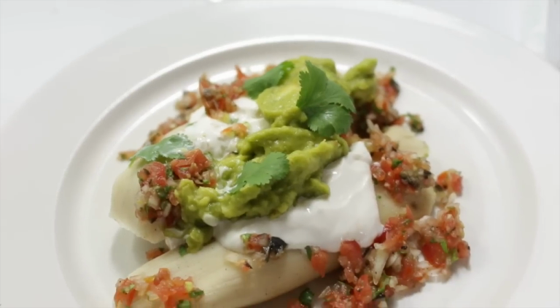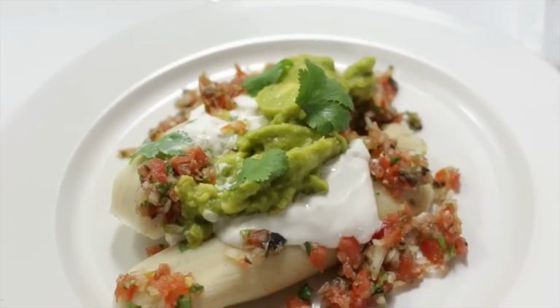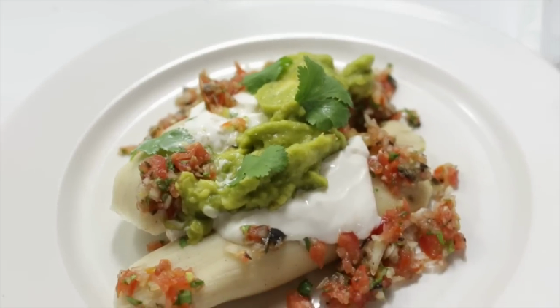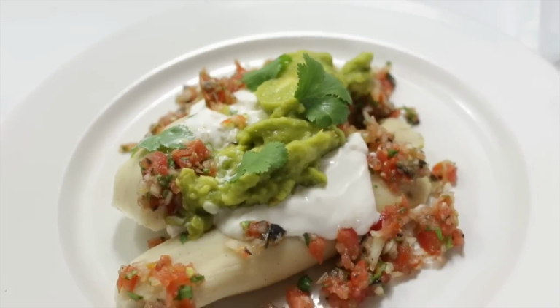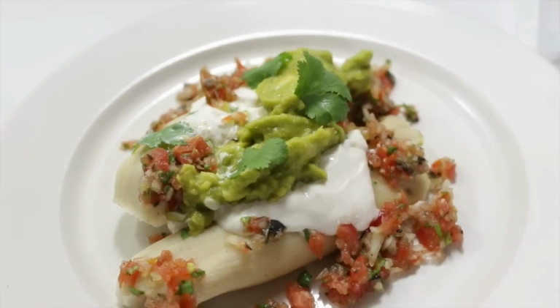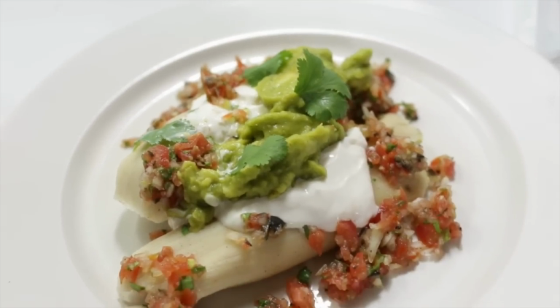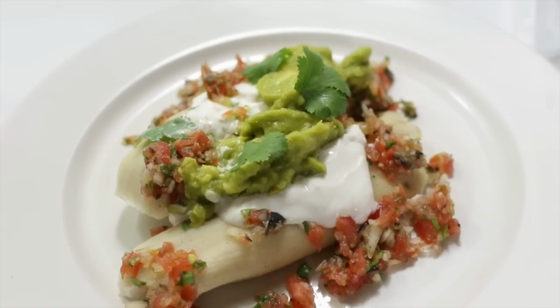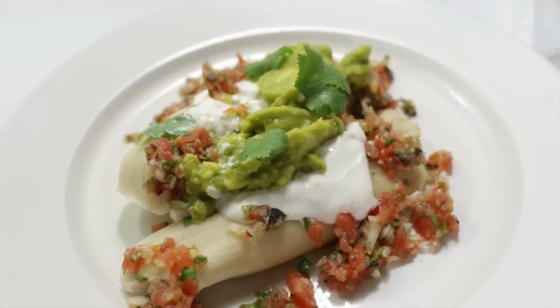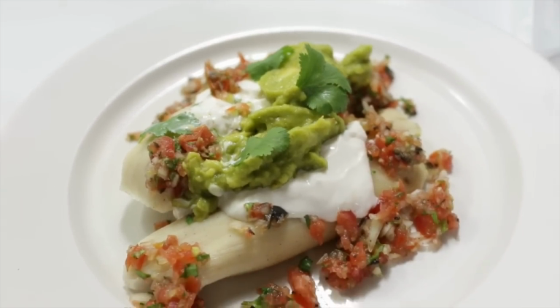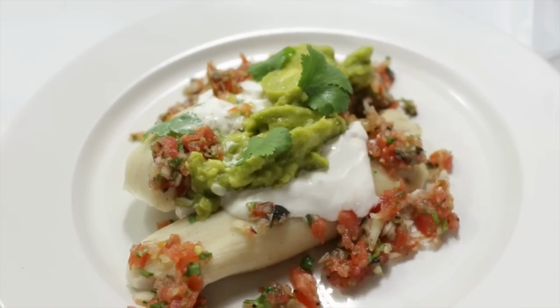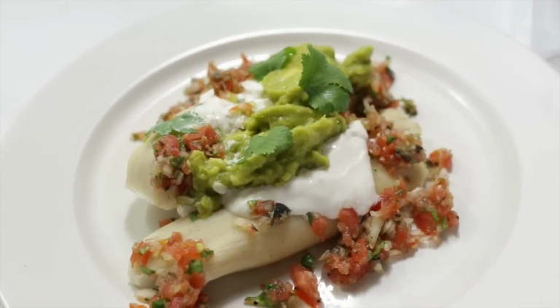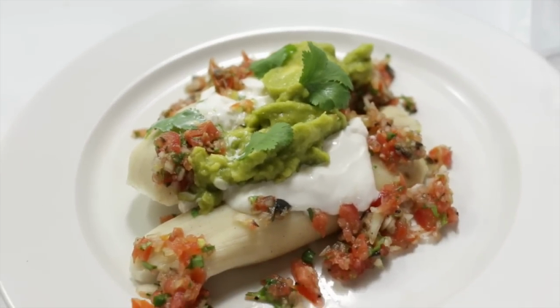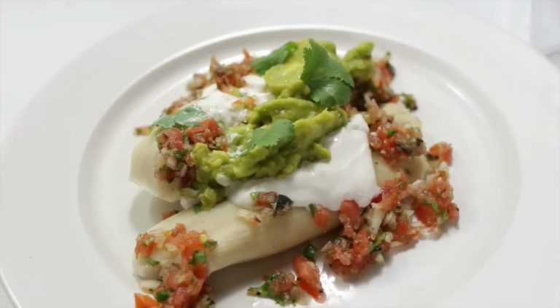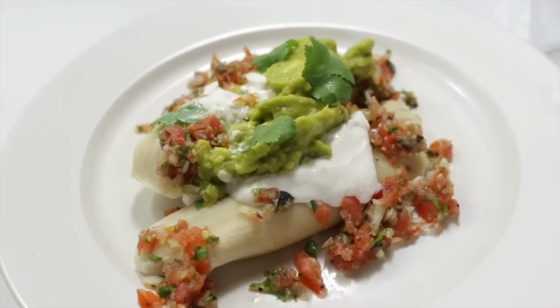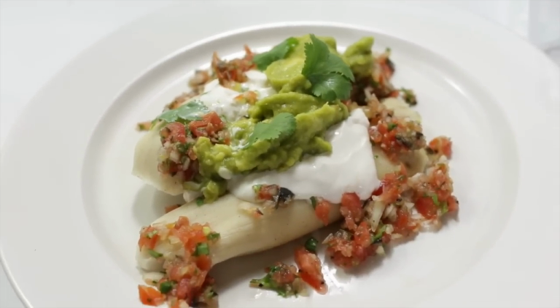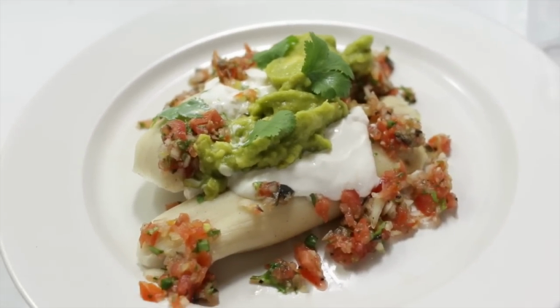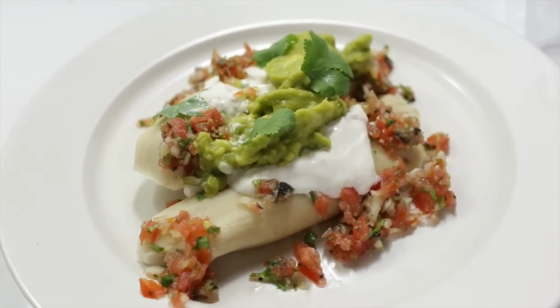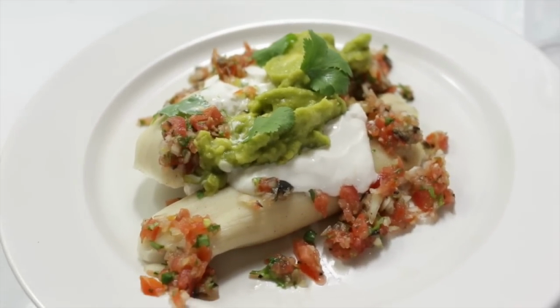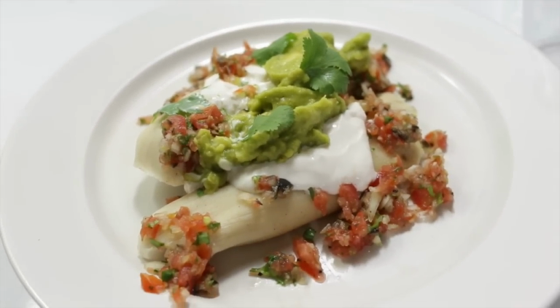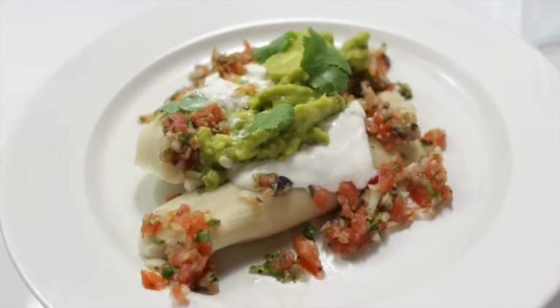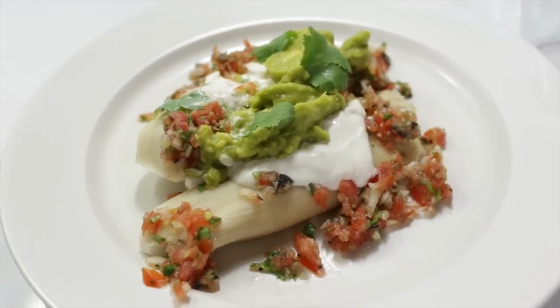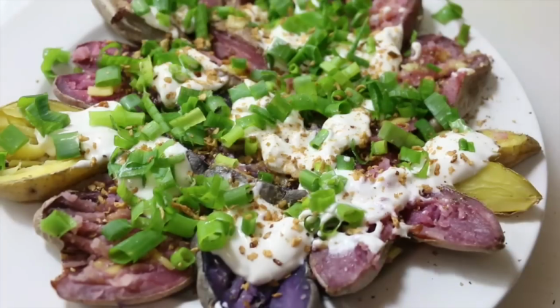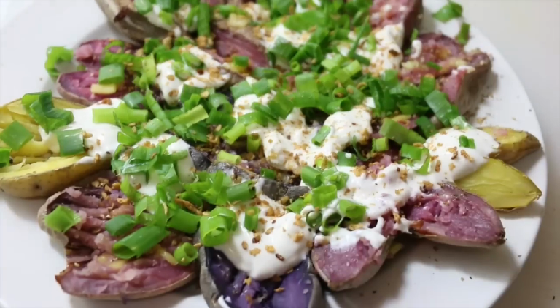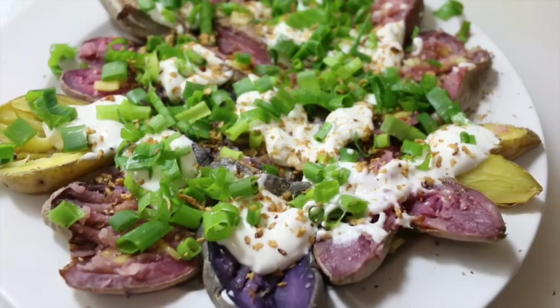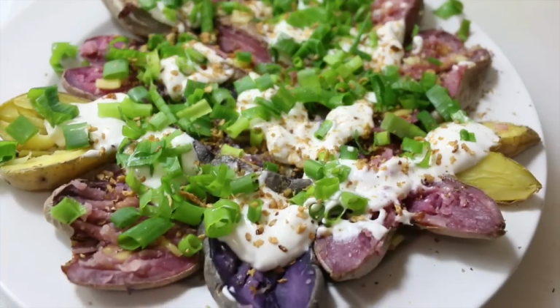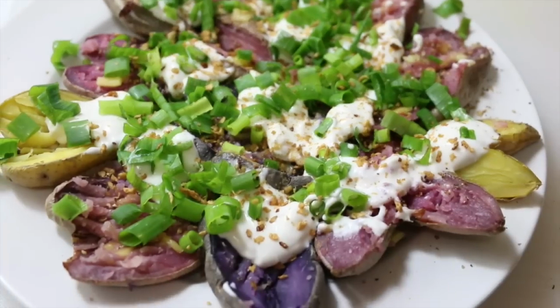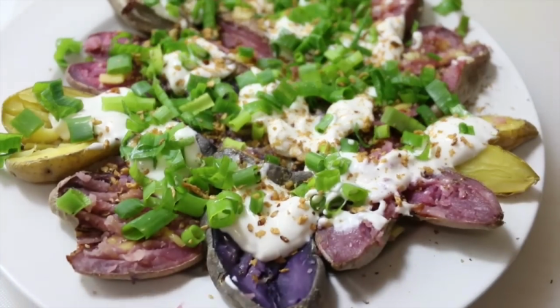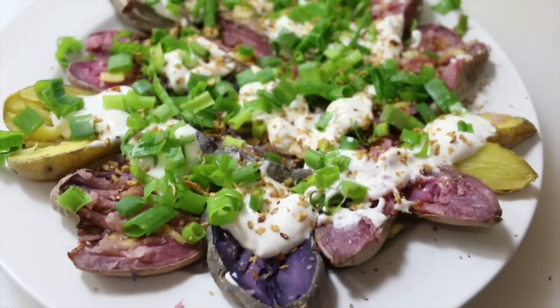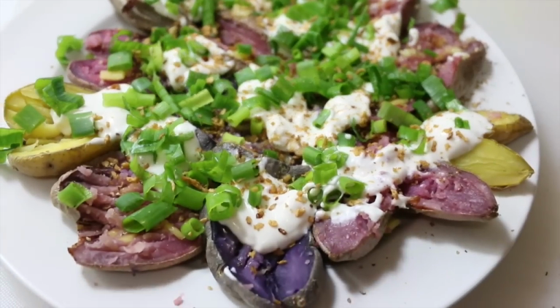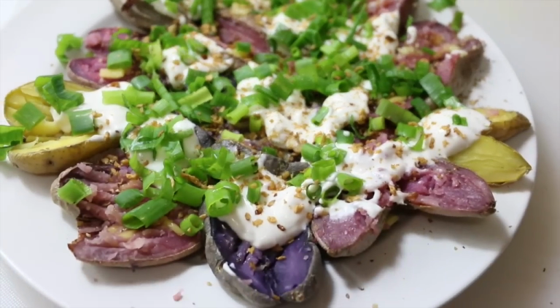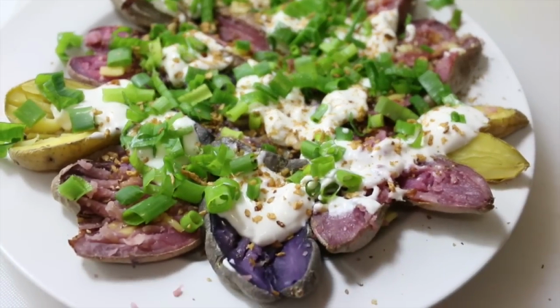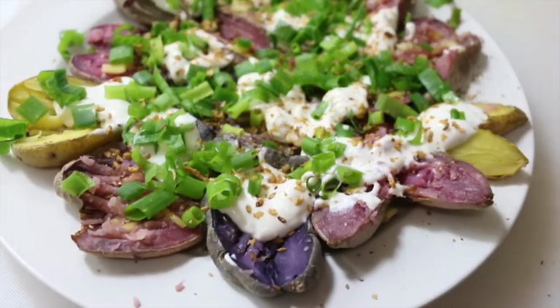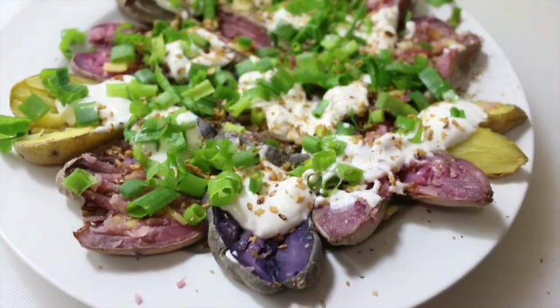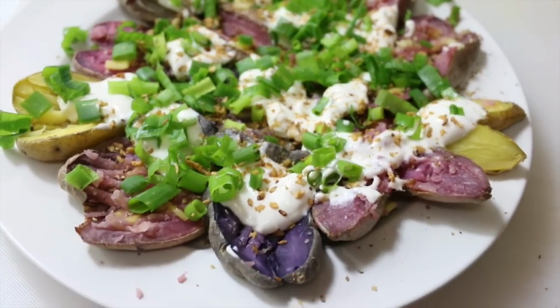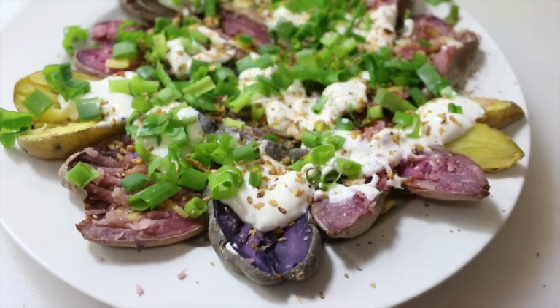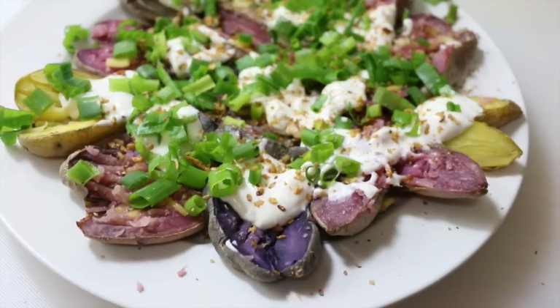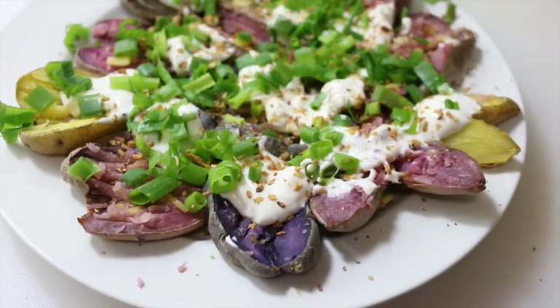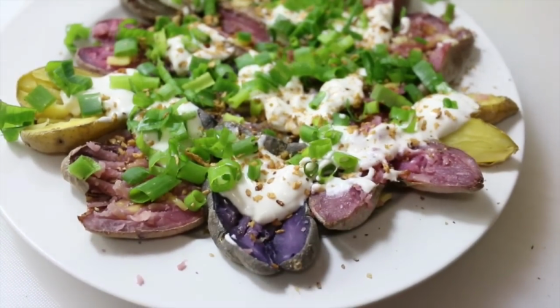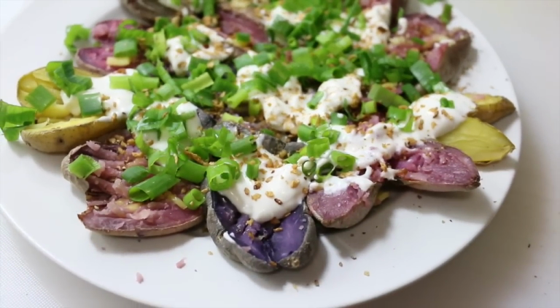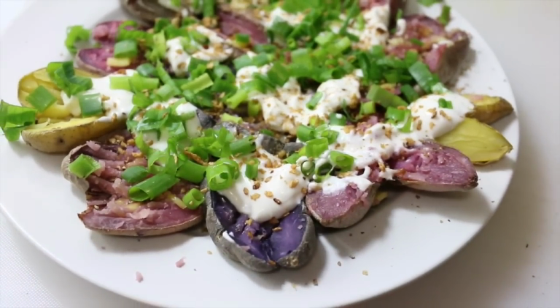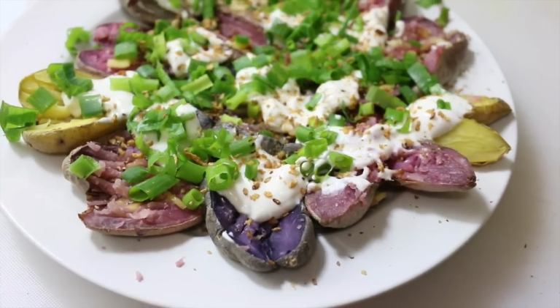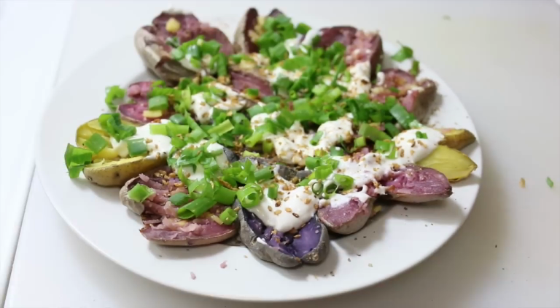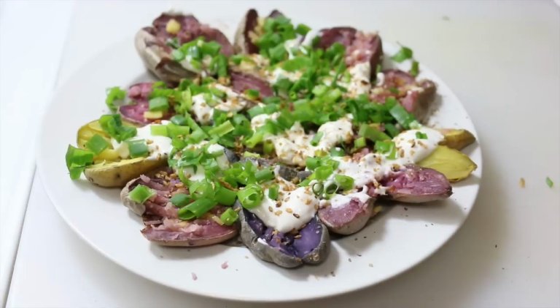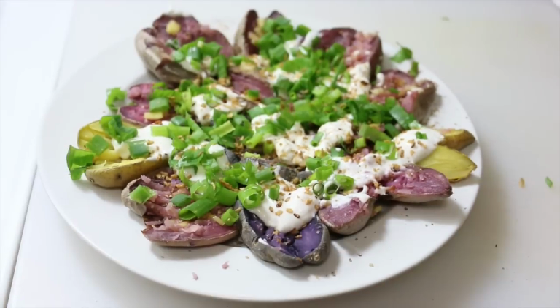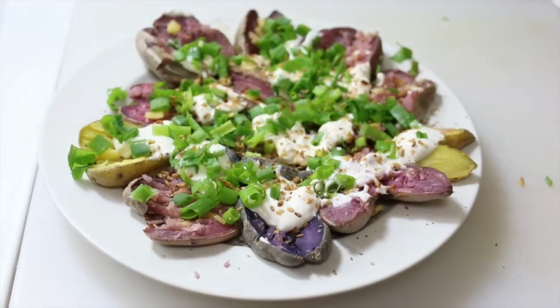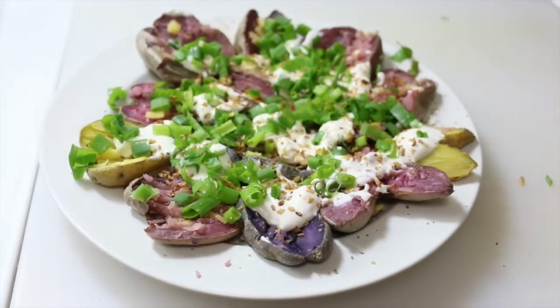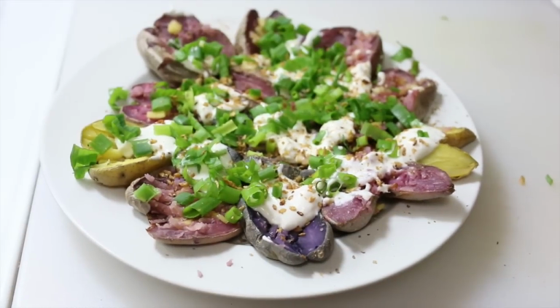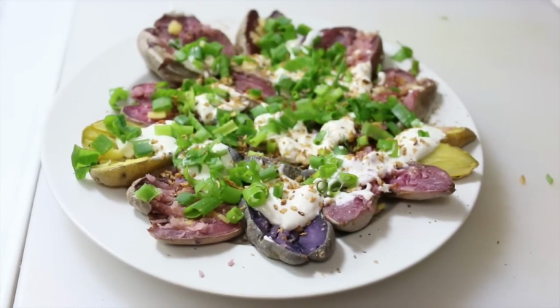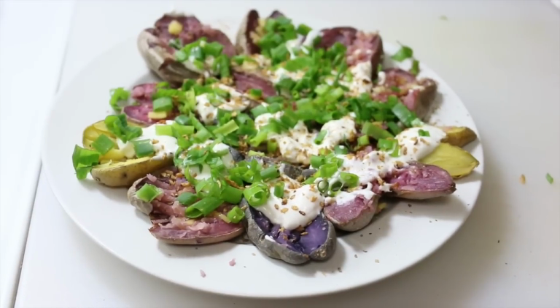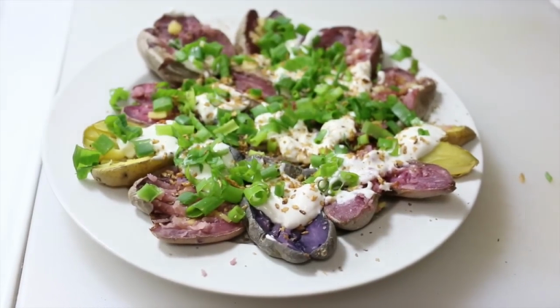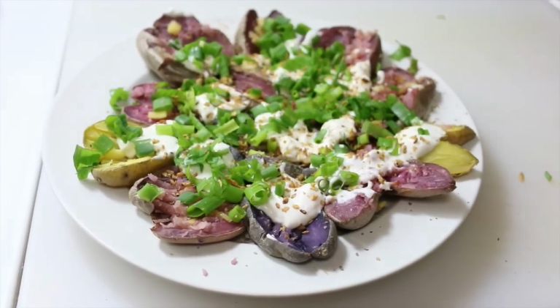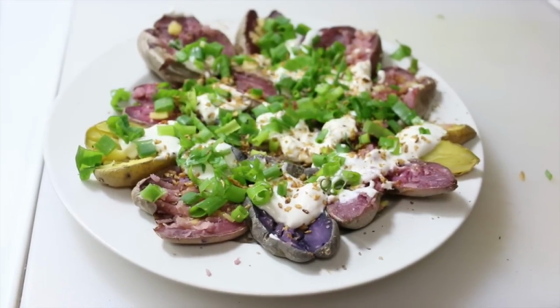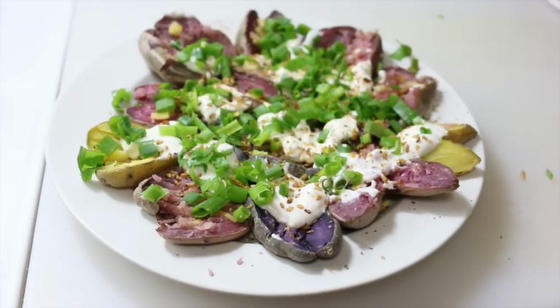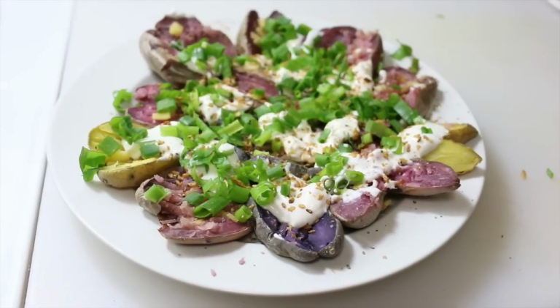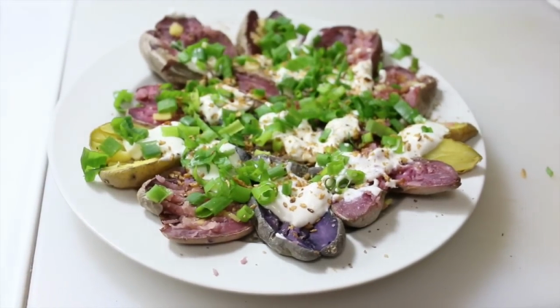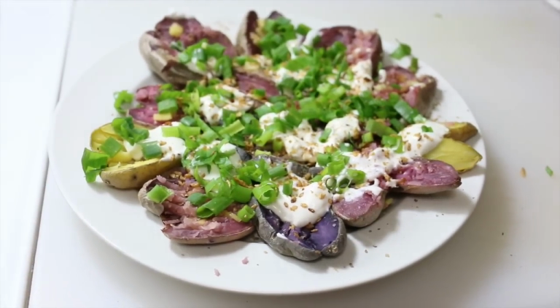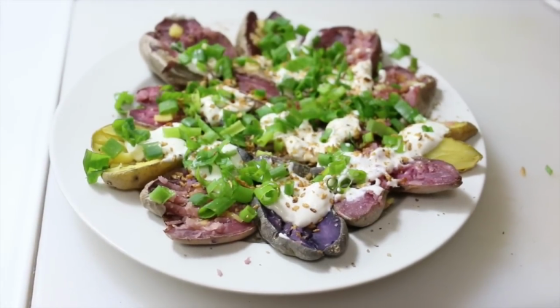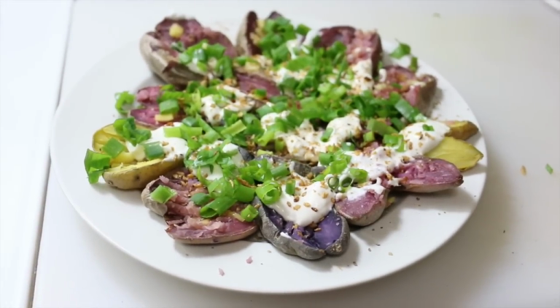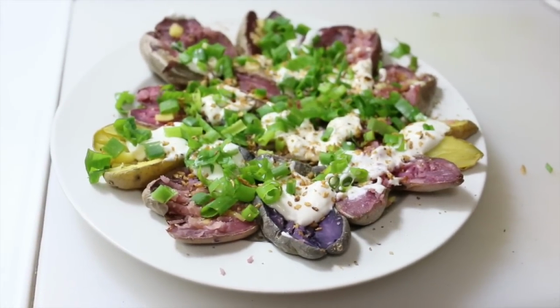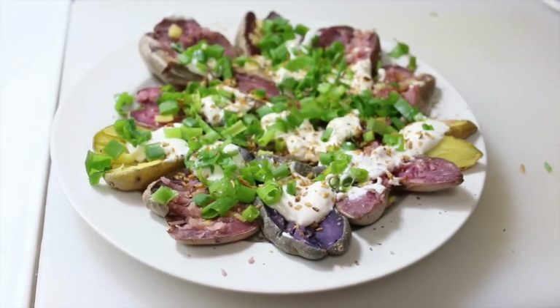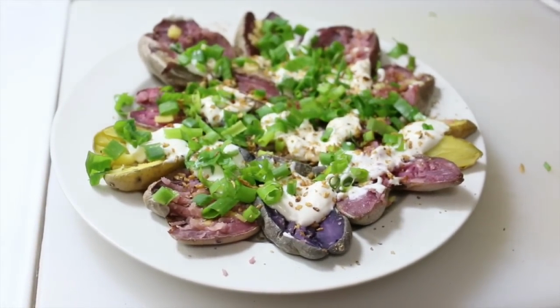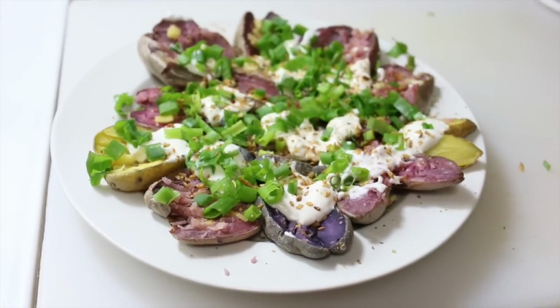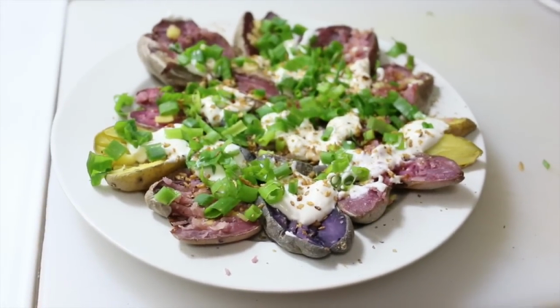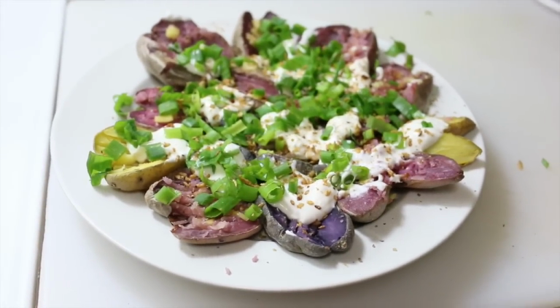Alright guys, I hope you like these routine-type videos — let me know if you do. Thank you so much for watching and I hope to see you in the next one. Bye guys!